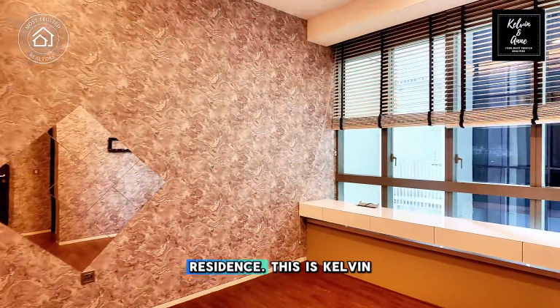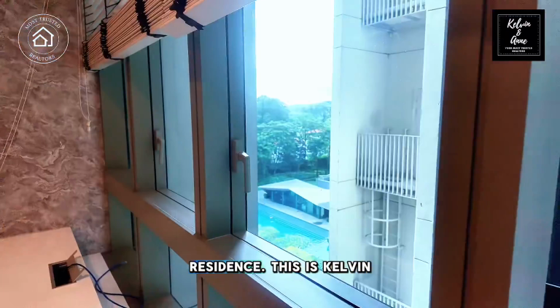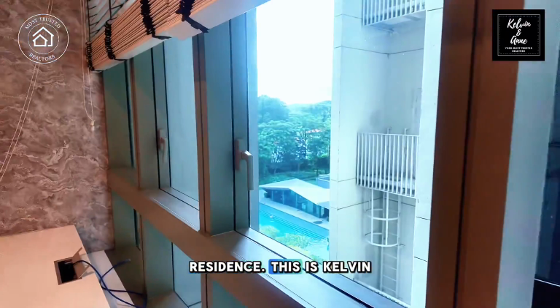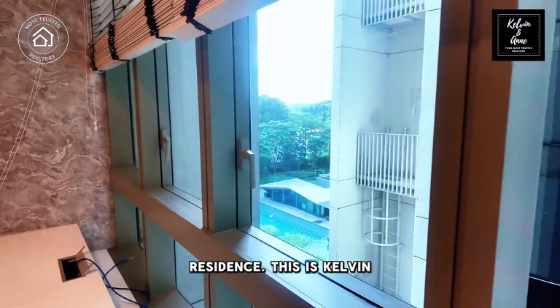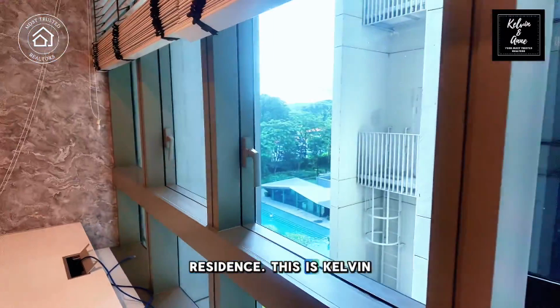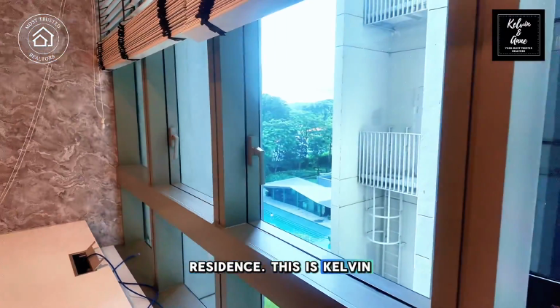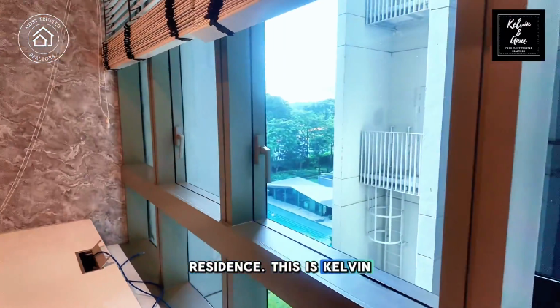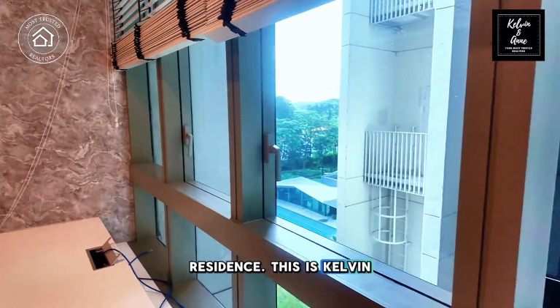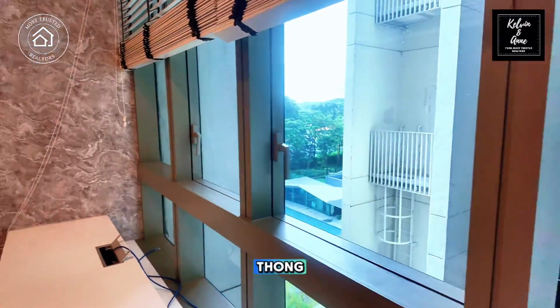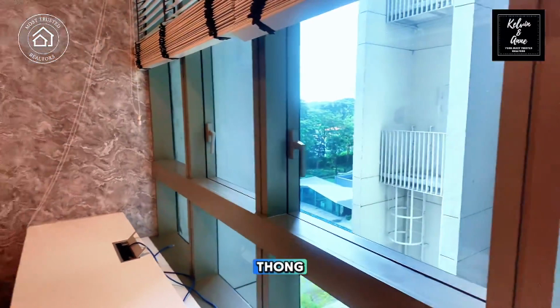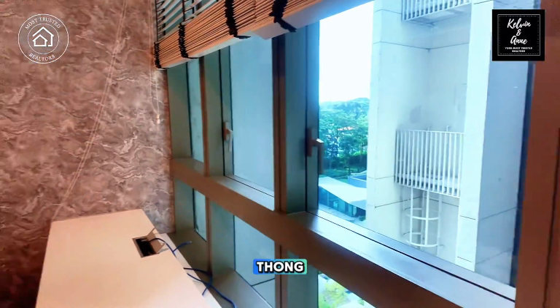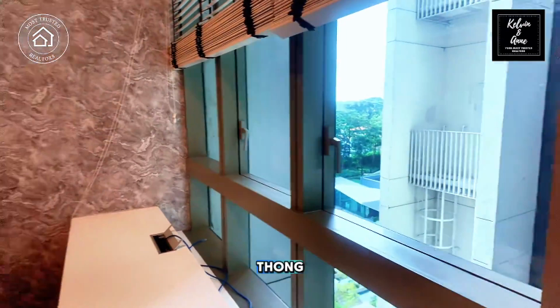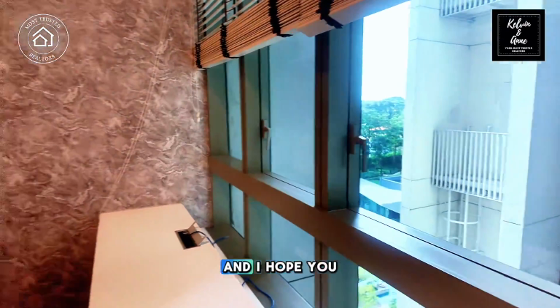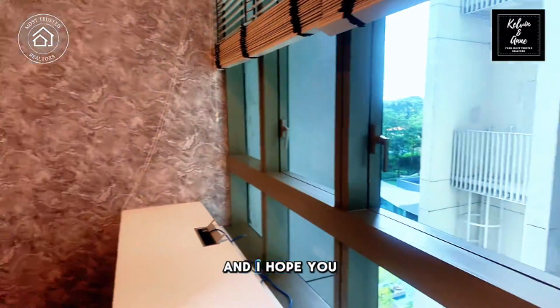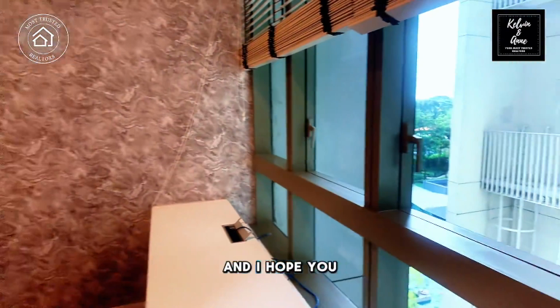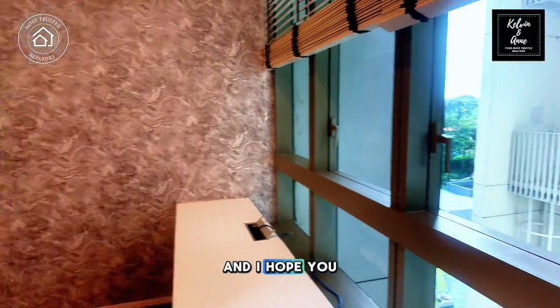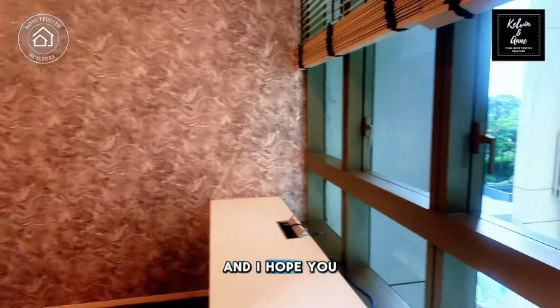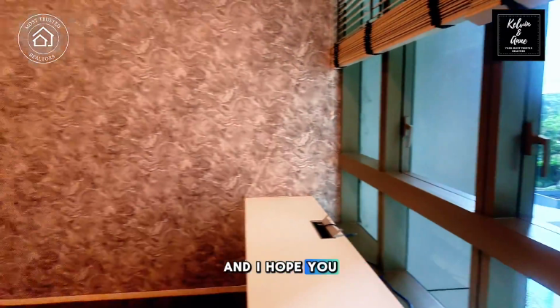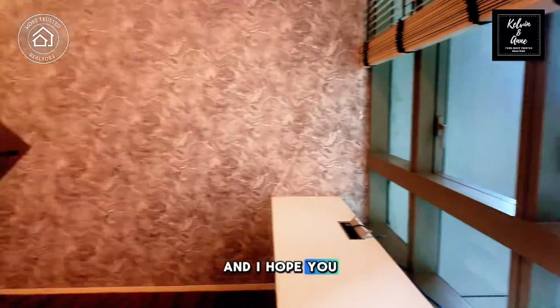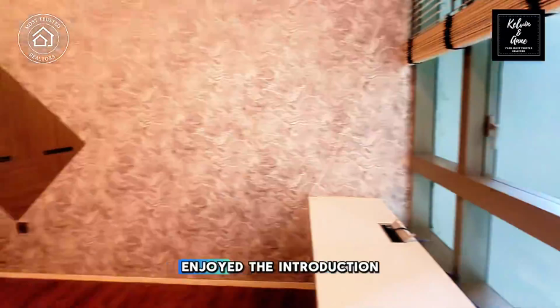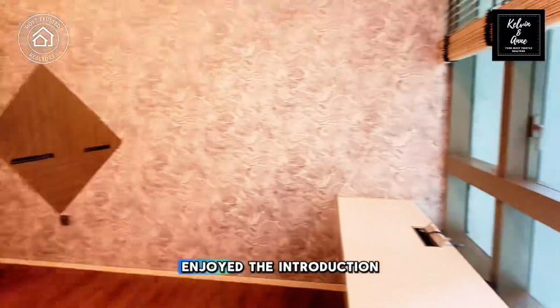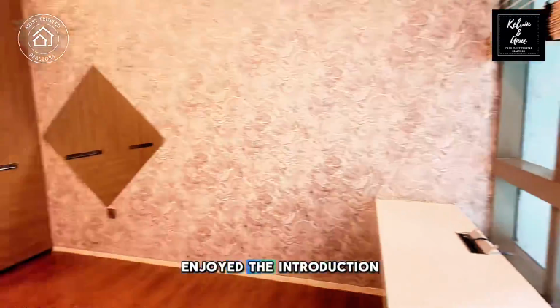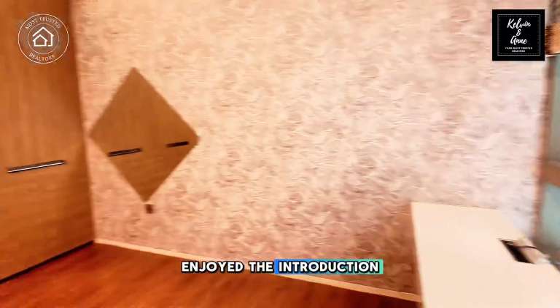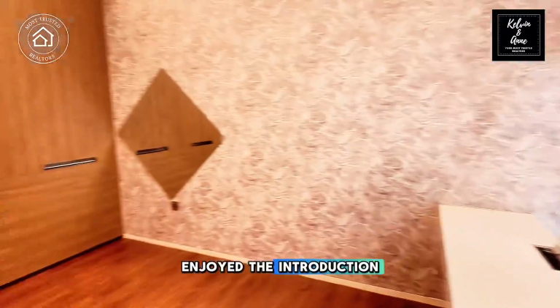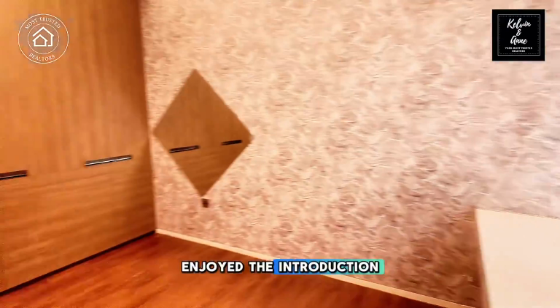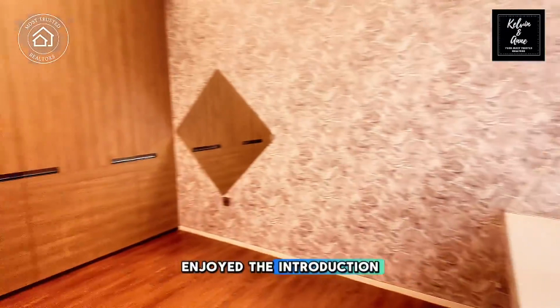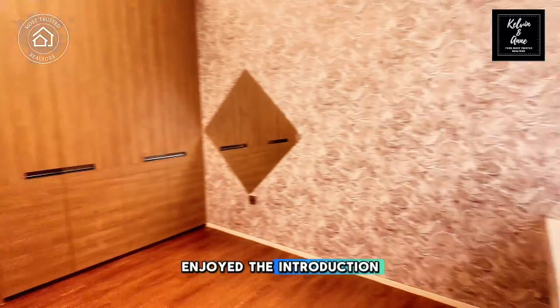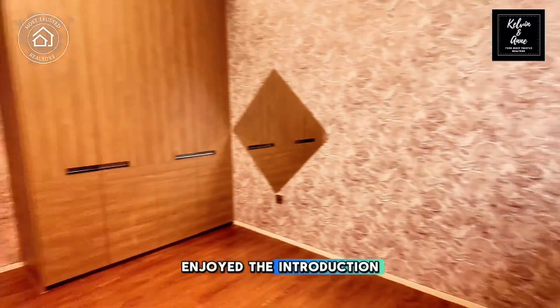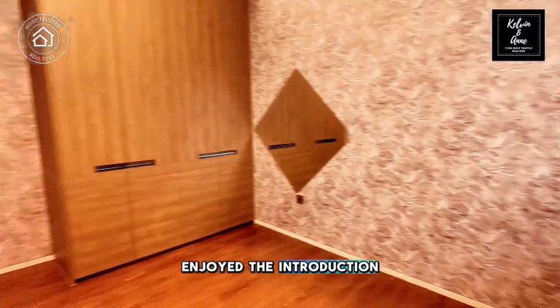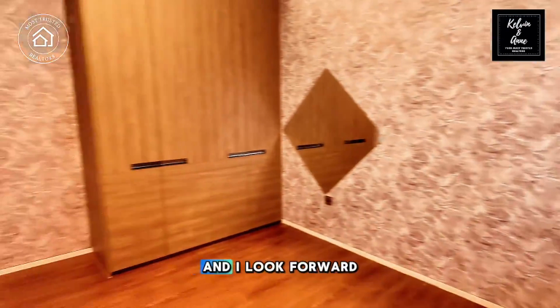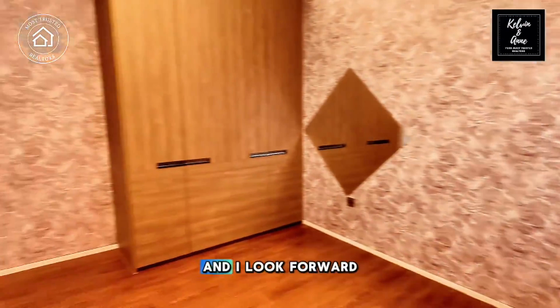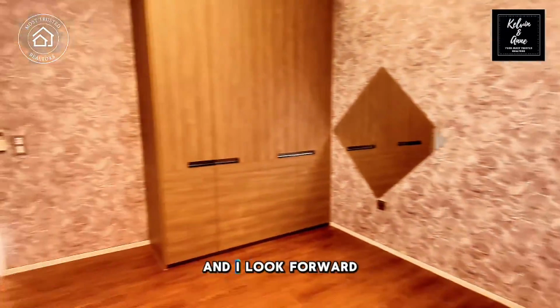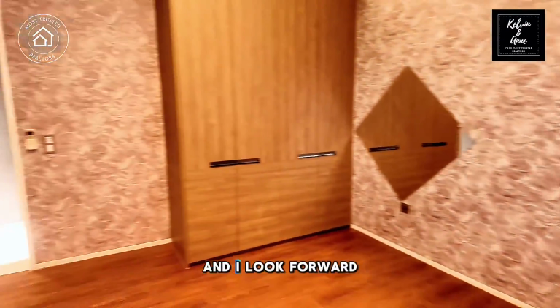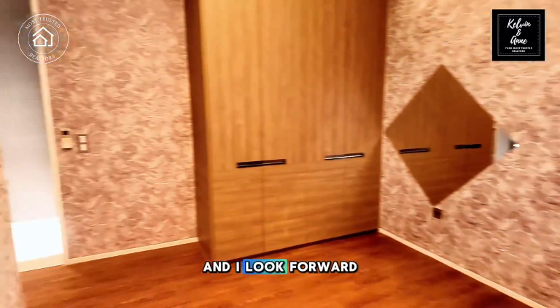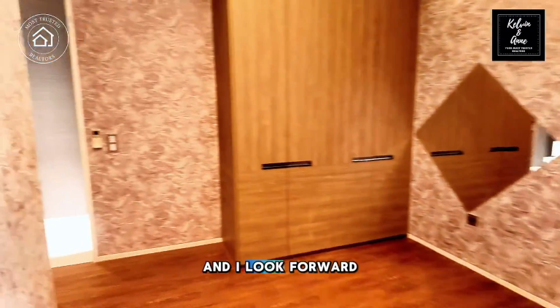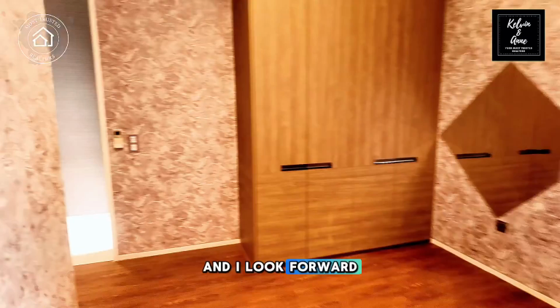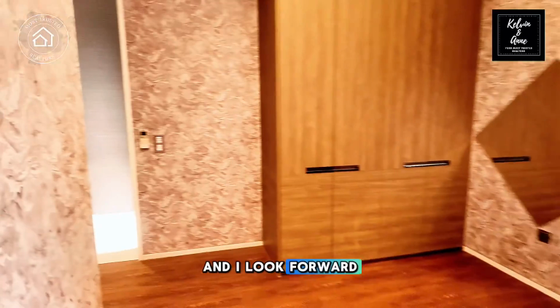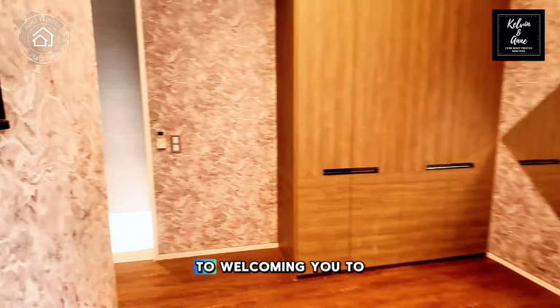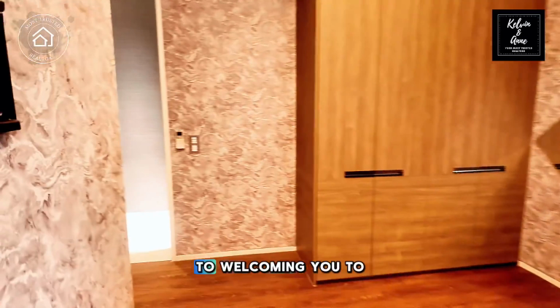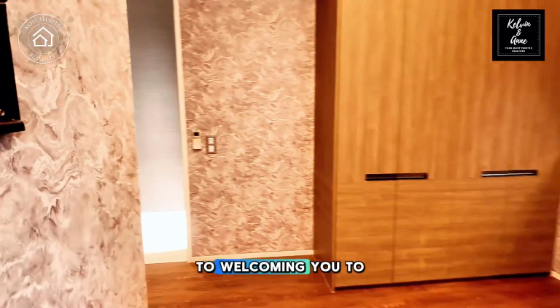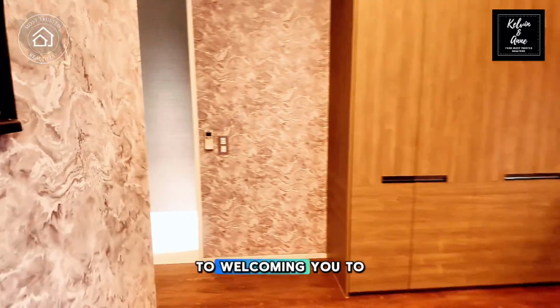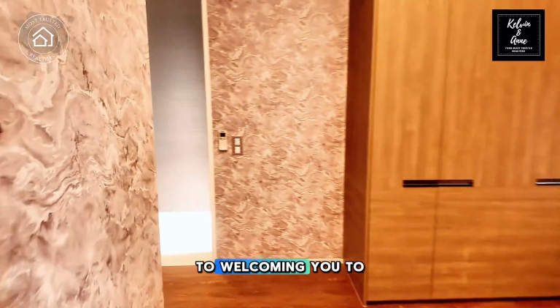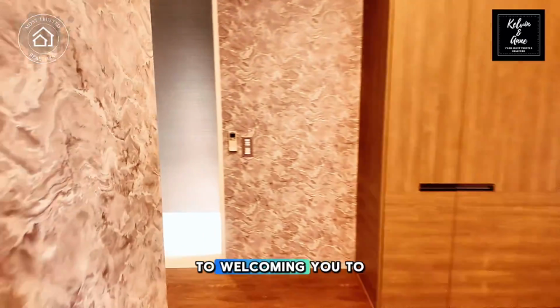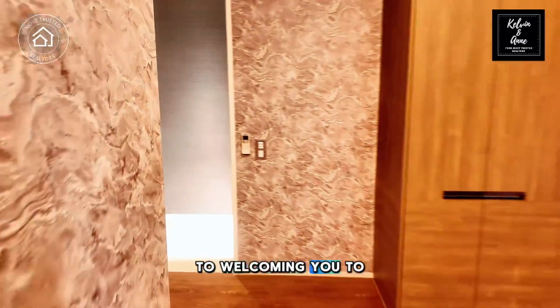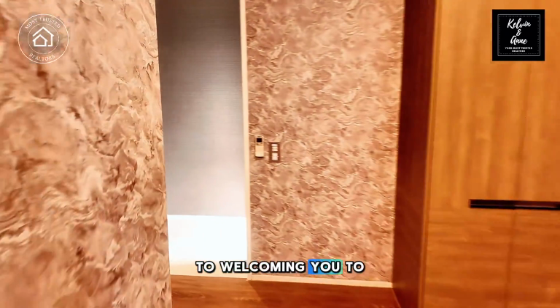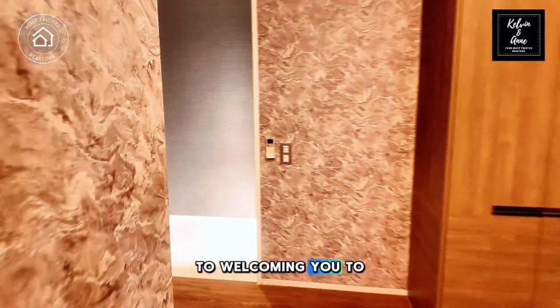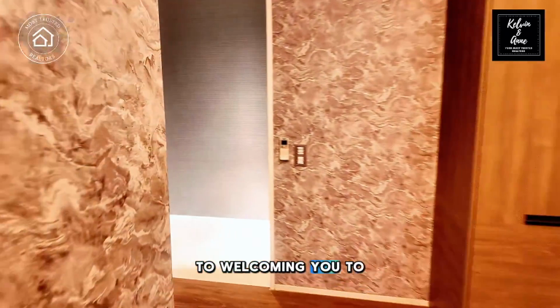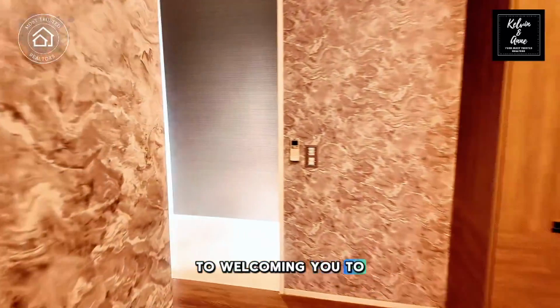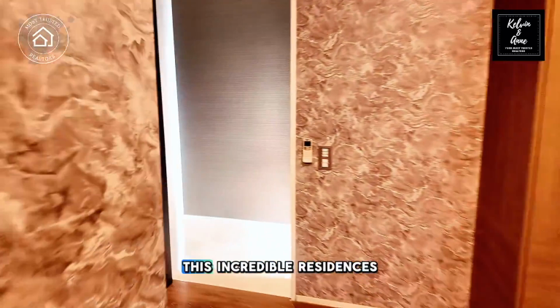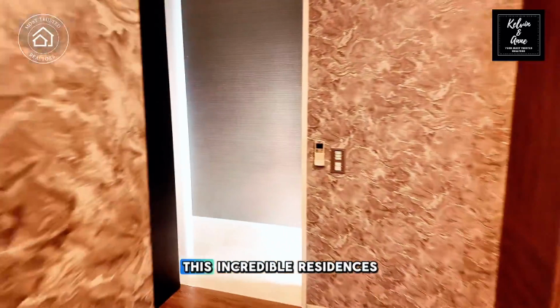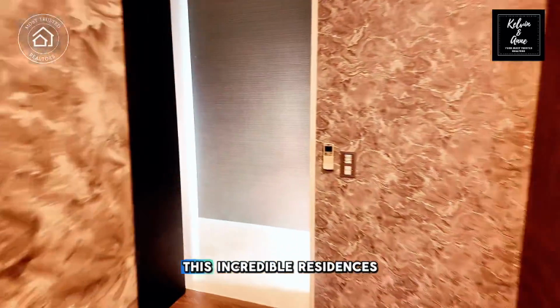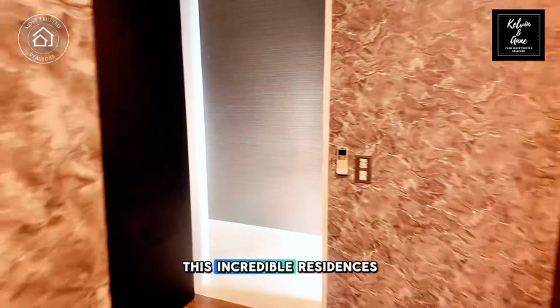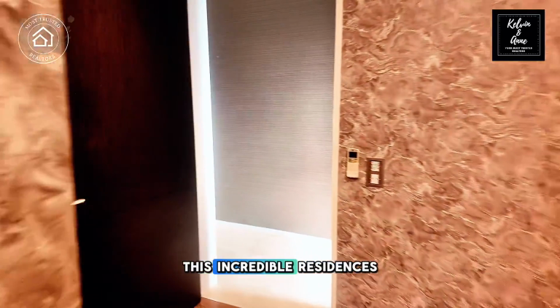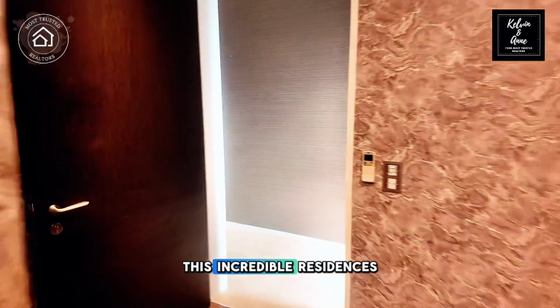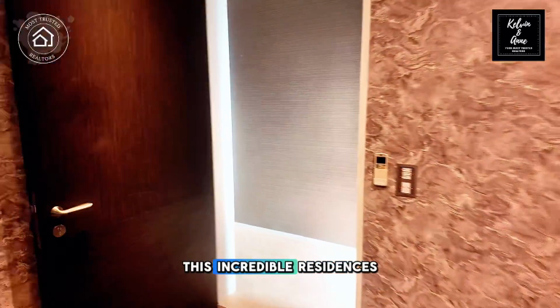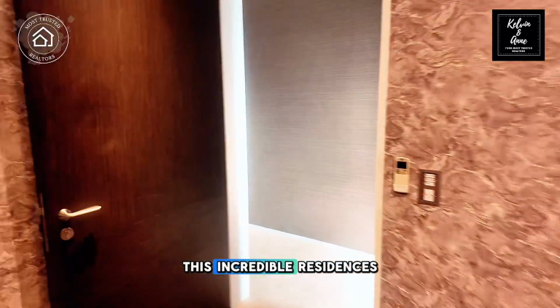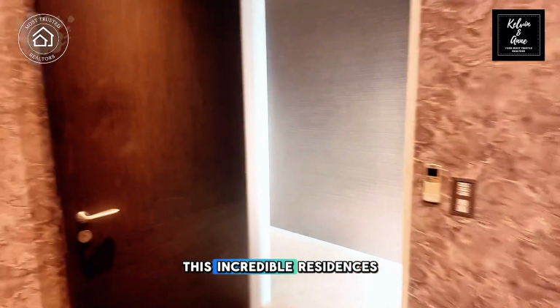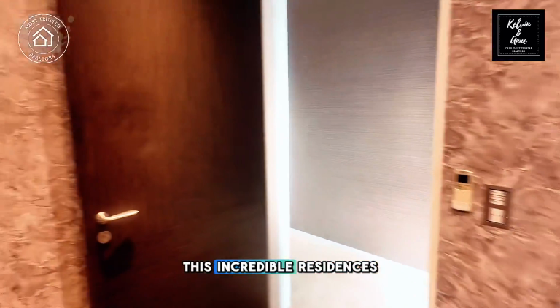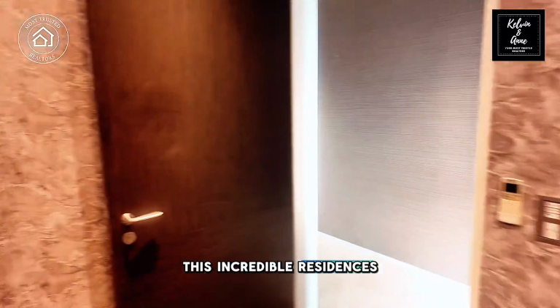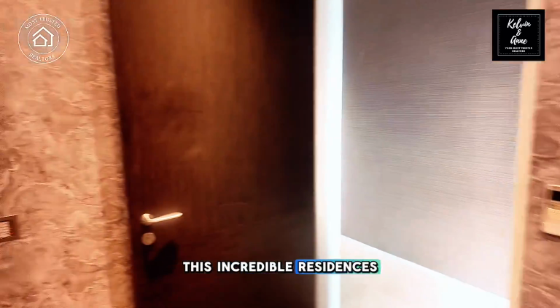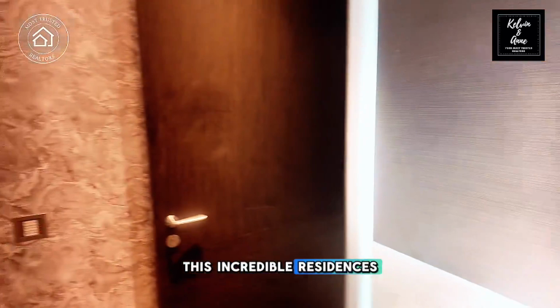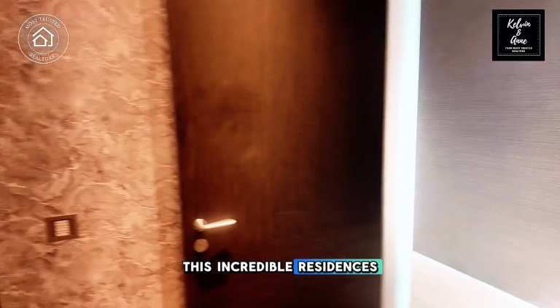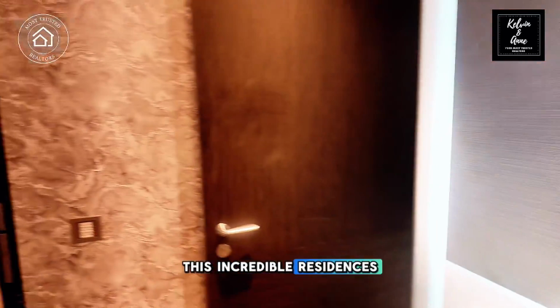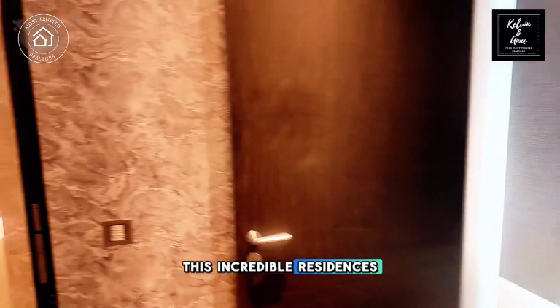This is Kelvin Tong, and I hope you enjoyed the introduction. I look forward to welcoming you to these incredible residences.